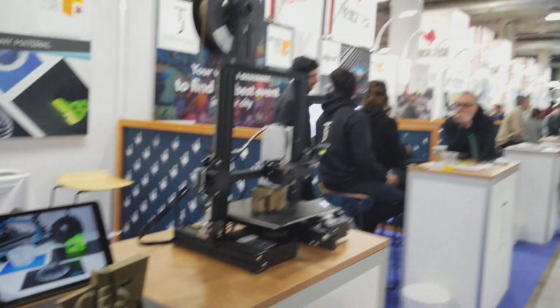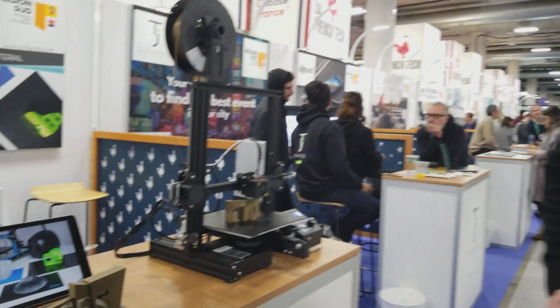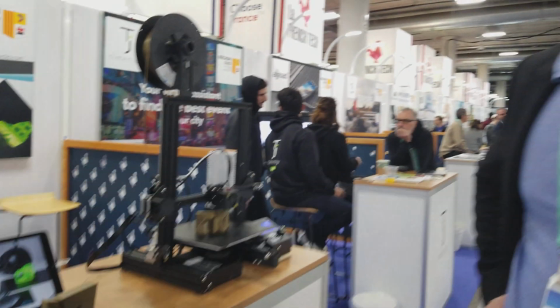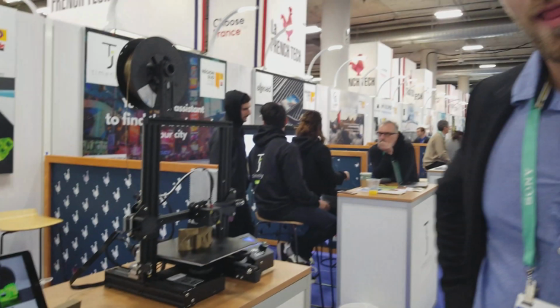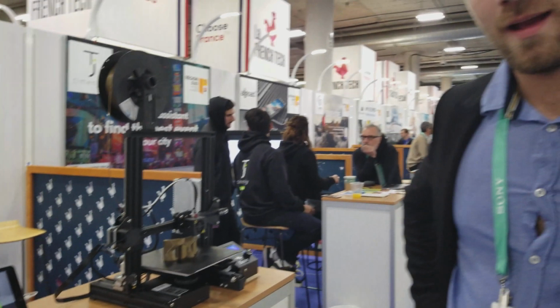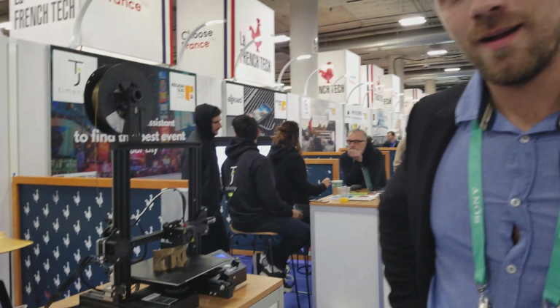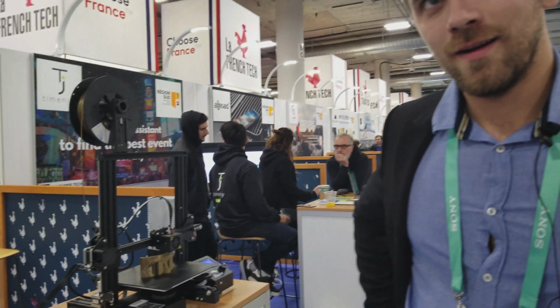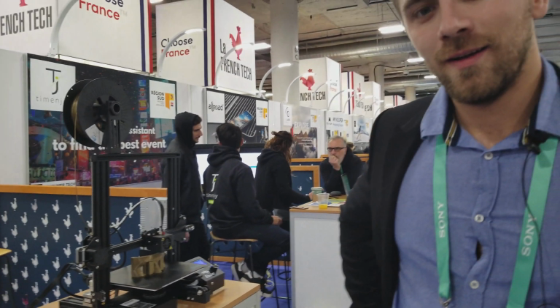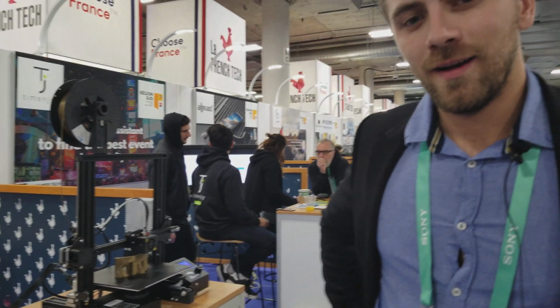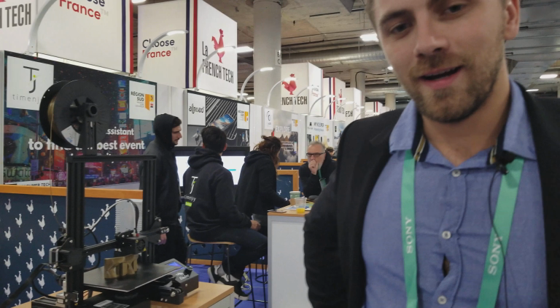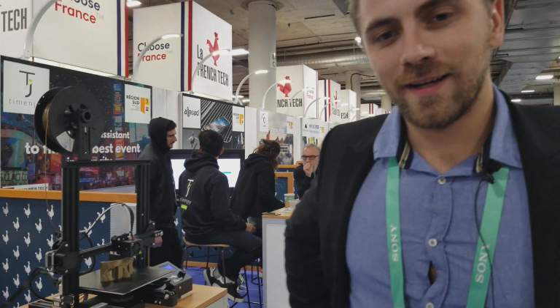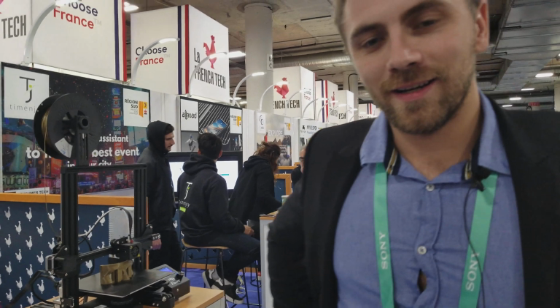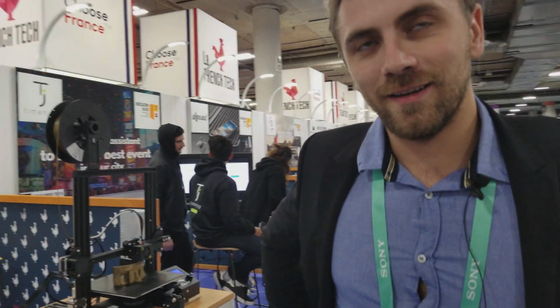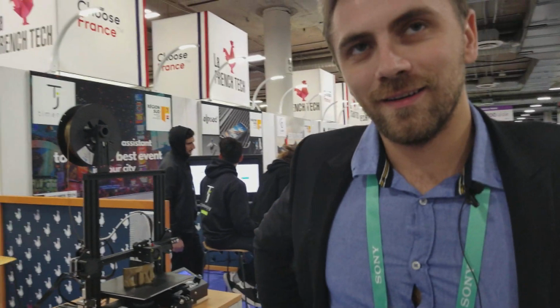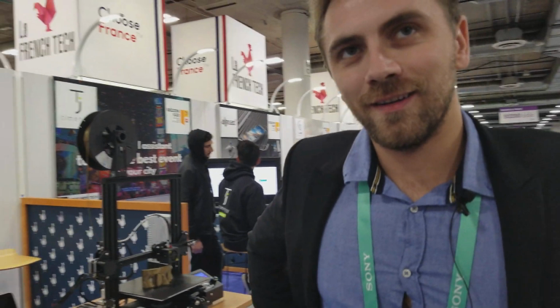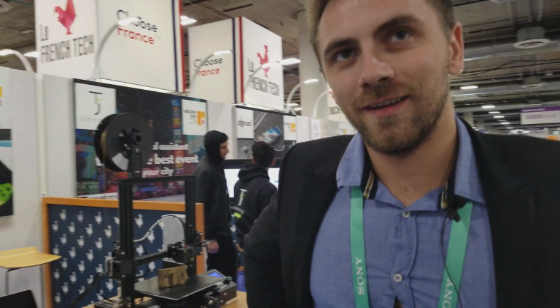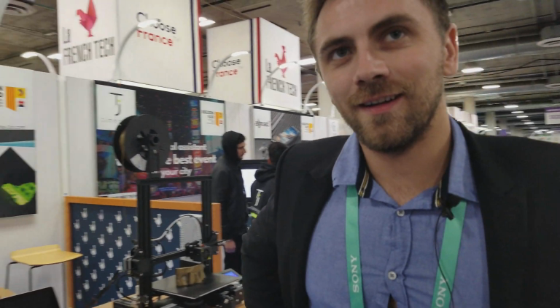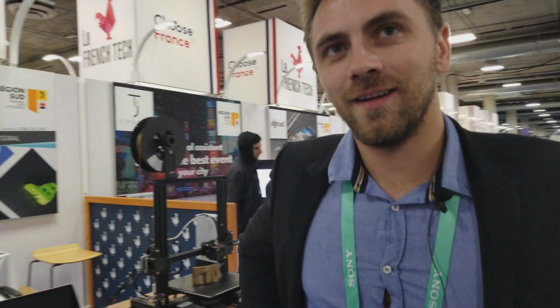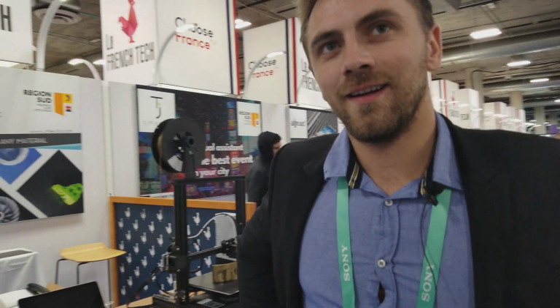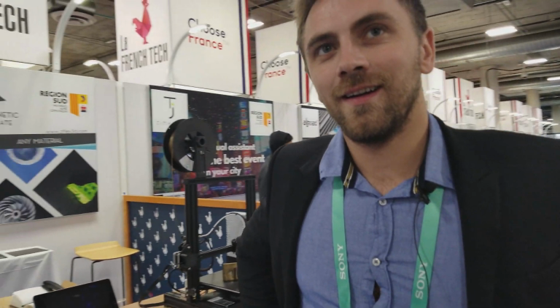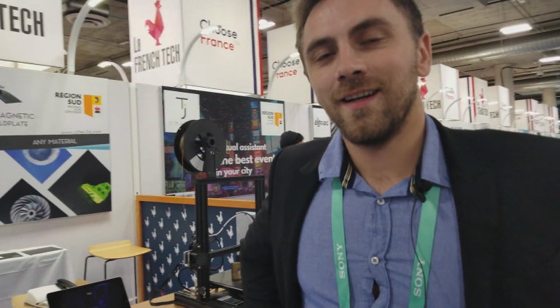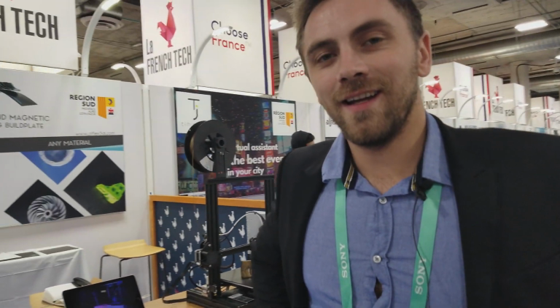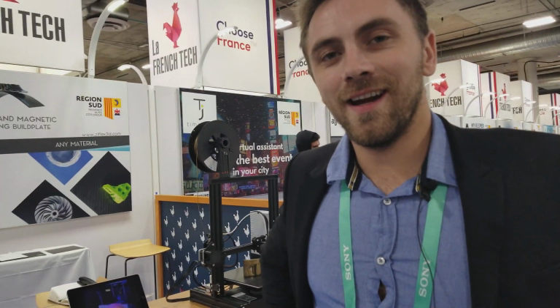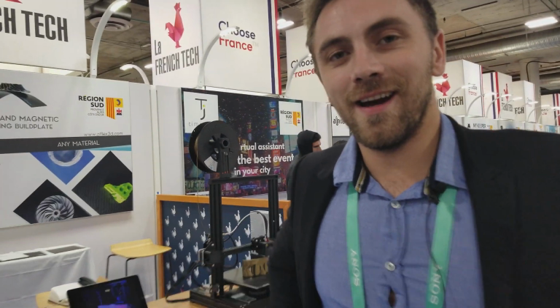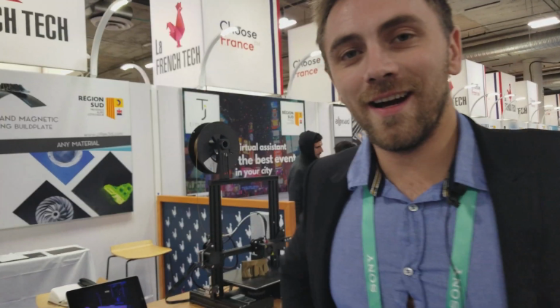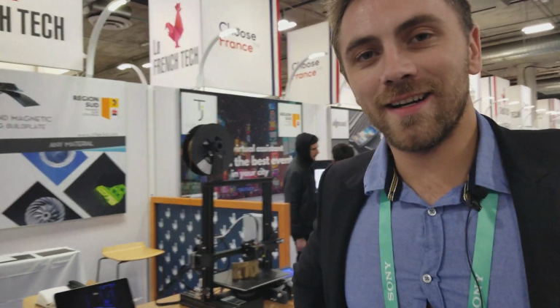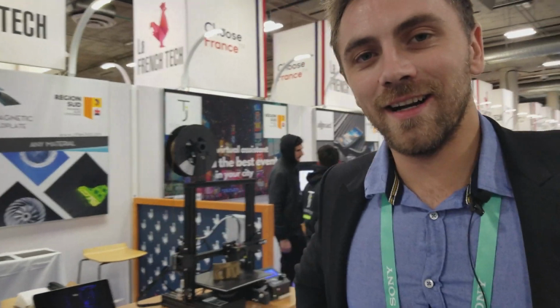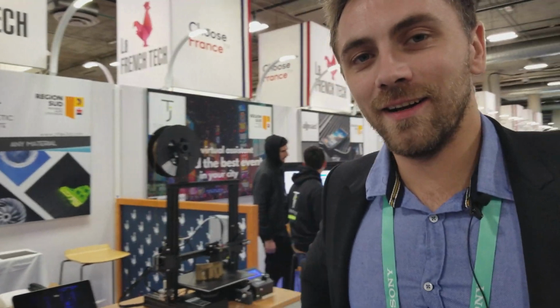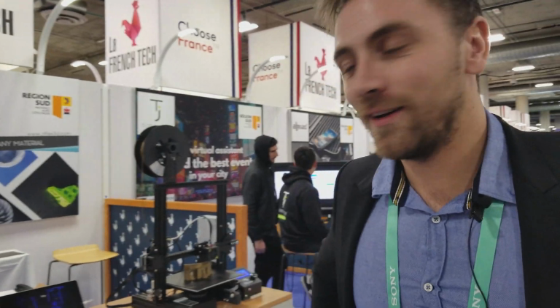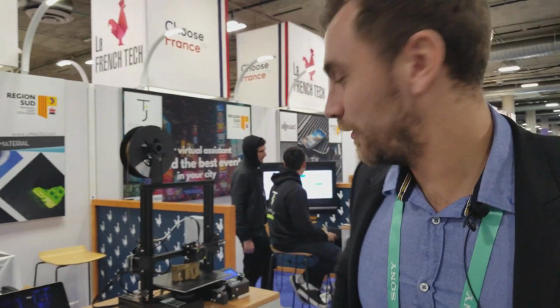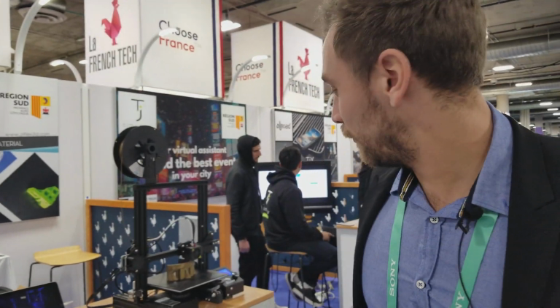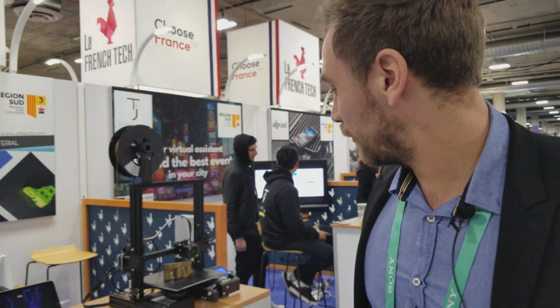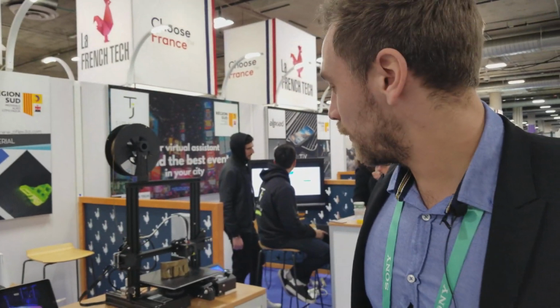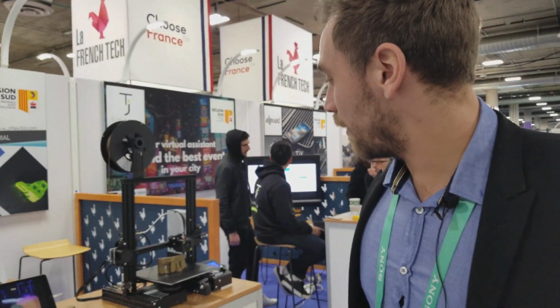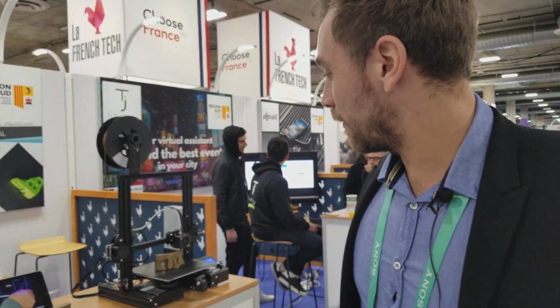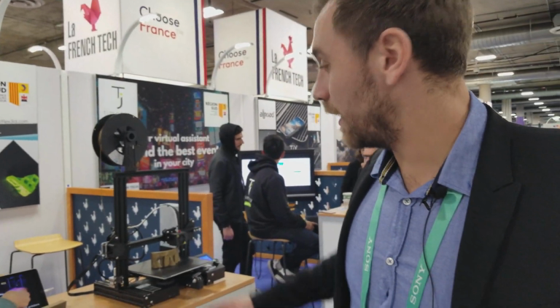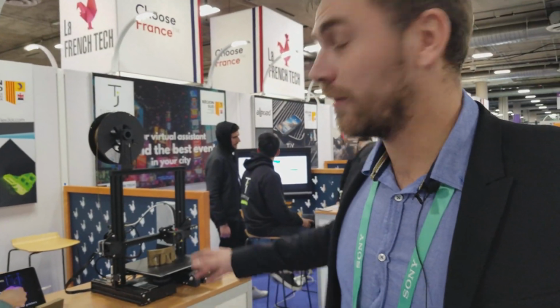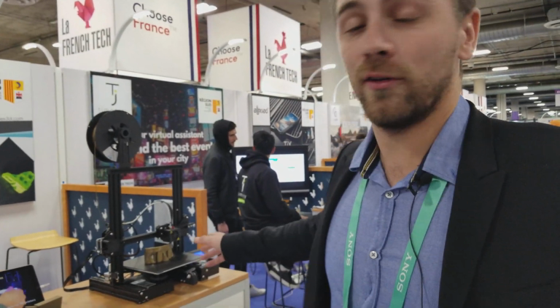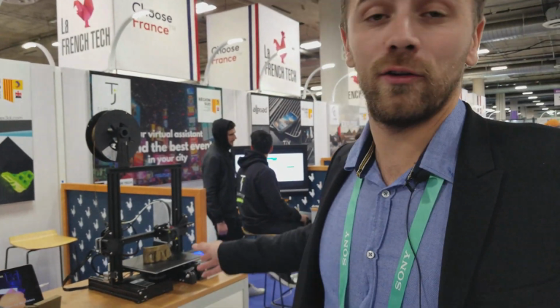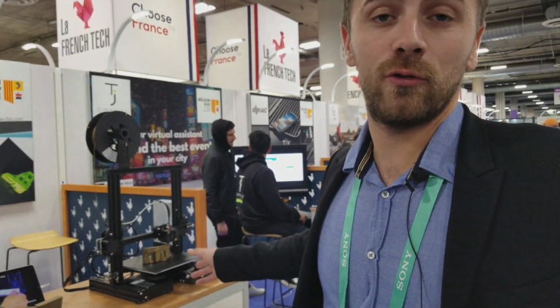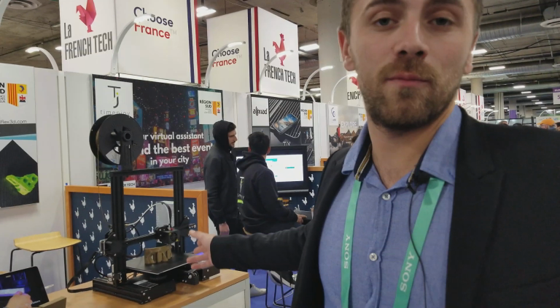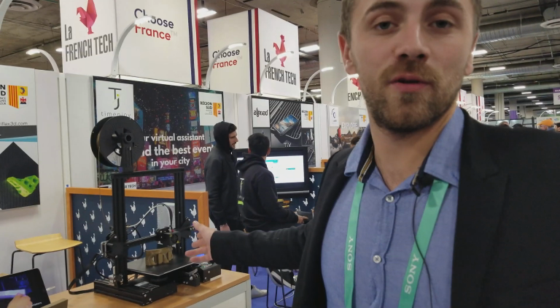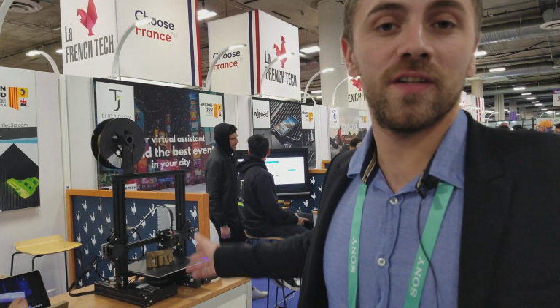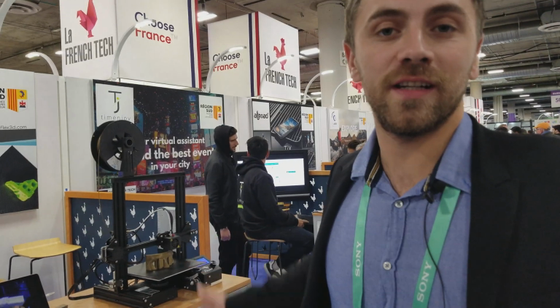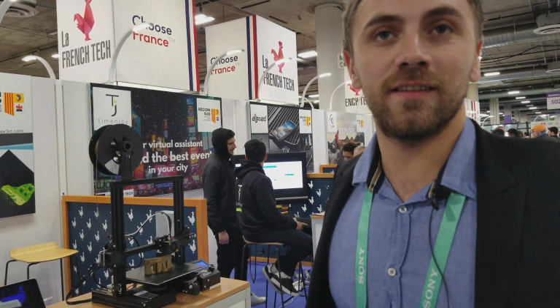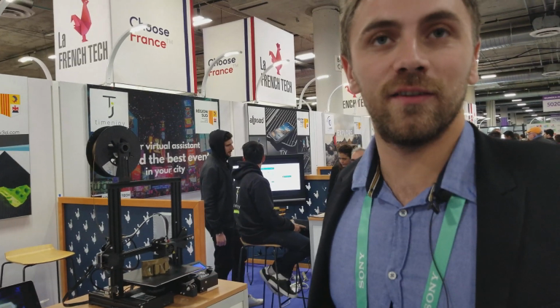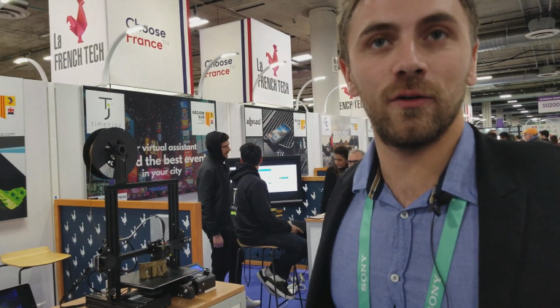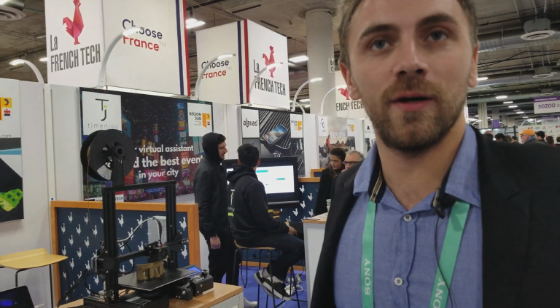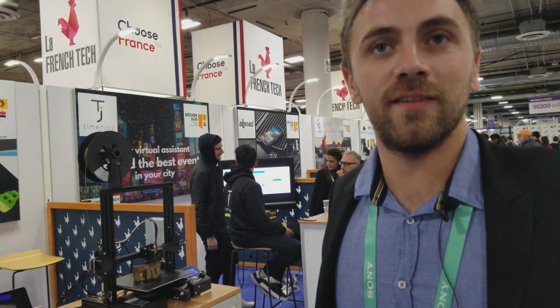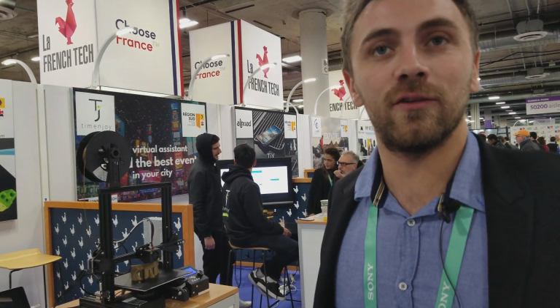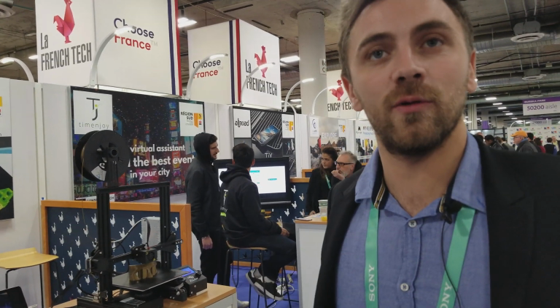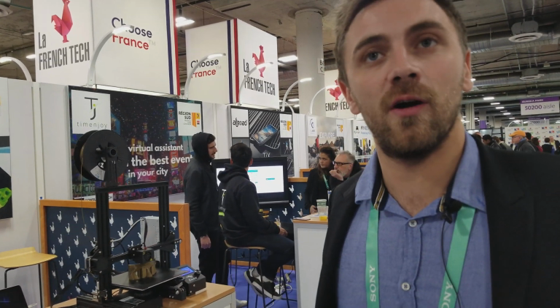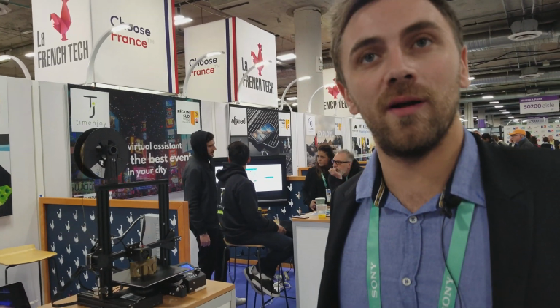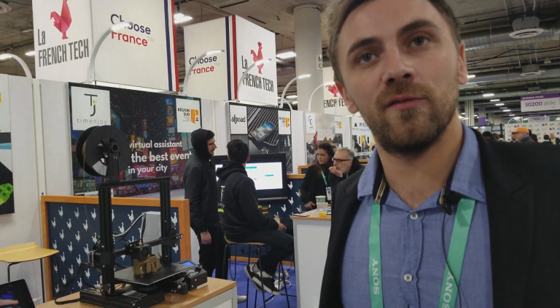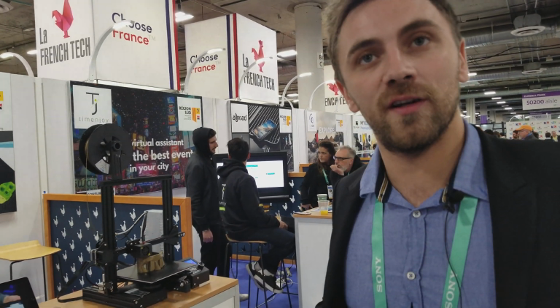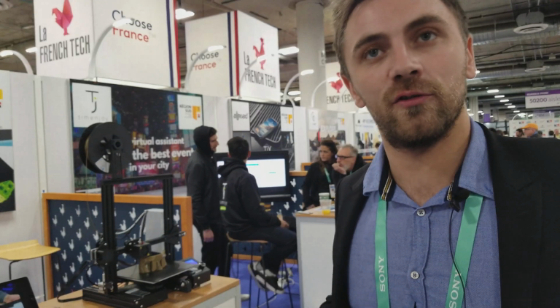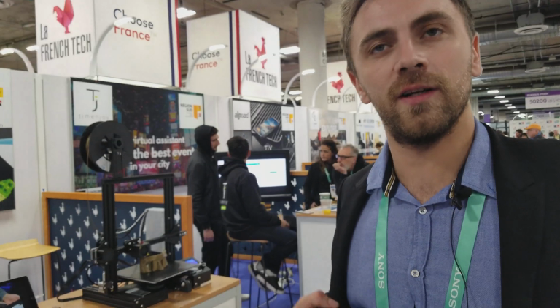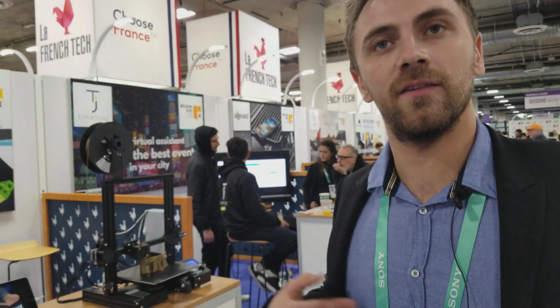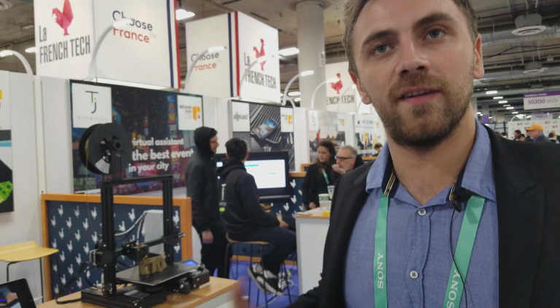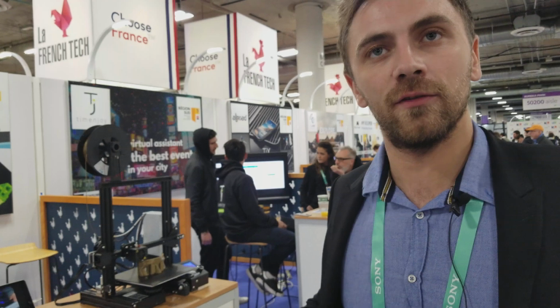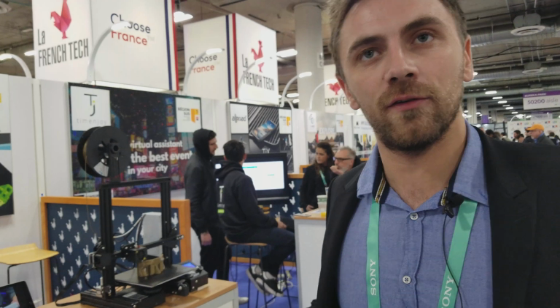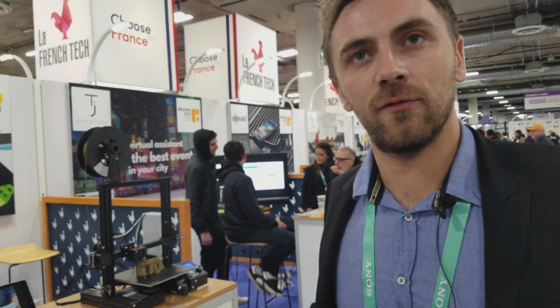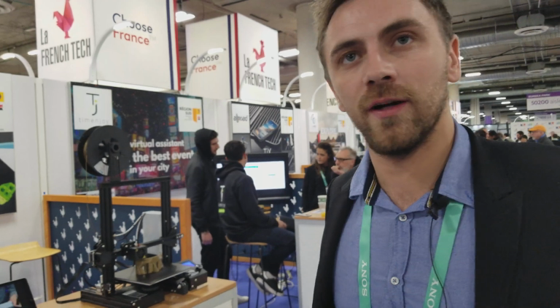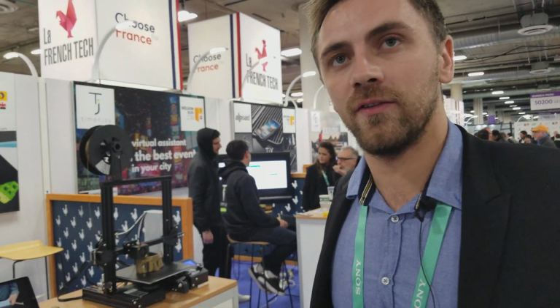Hi Nicolas, can you tell me what you have here? Yeah, hi Karl, what we have here is a 3D printing accessory that we are manufacturing in the south of France.